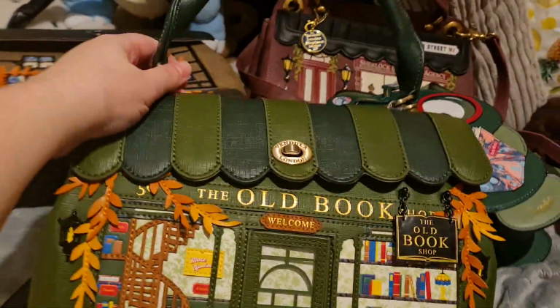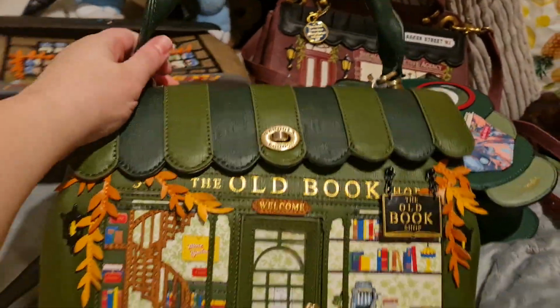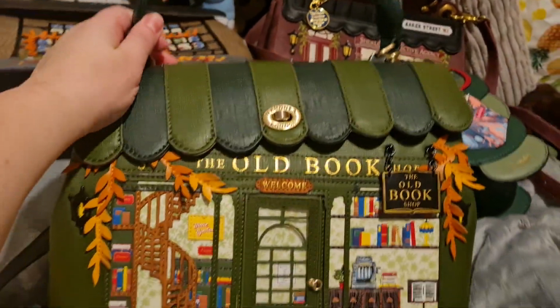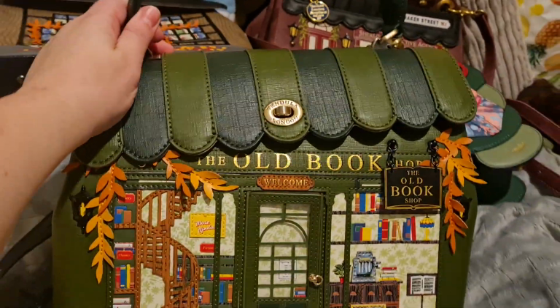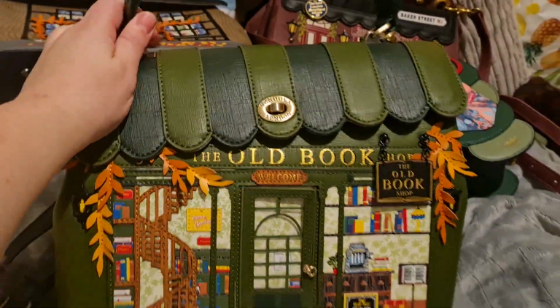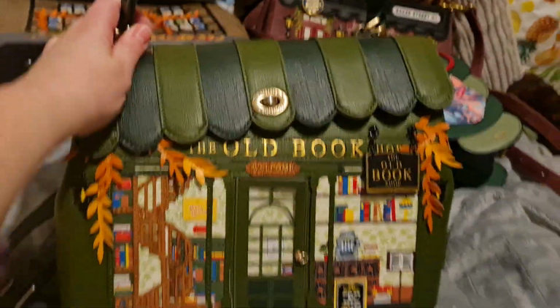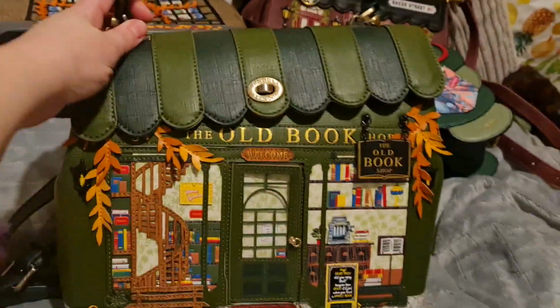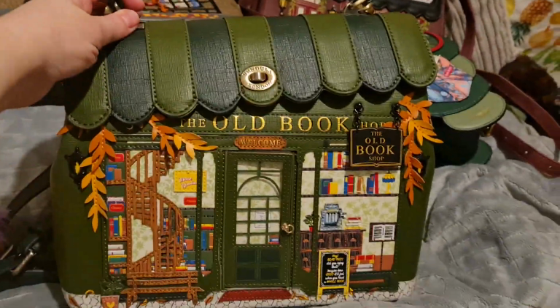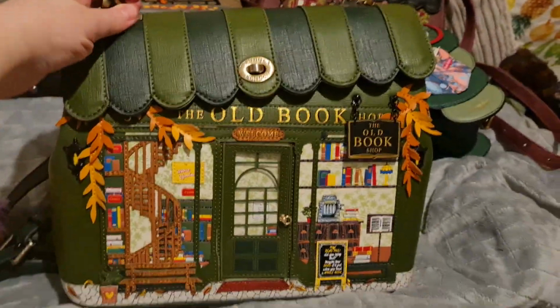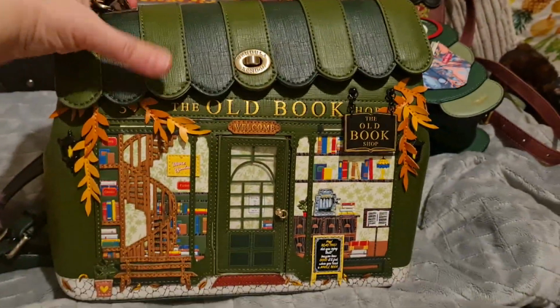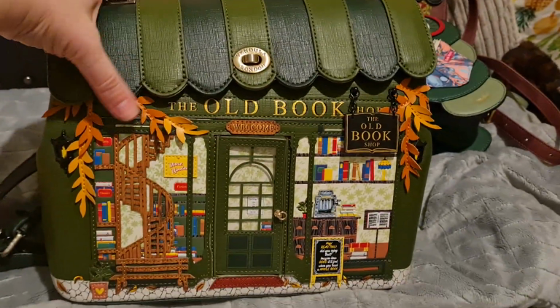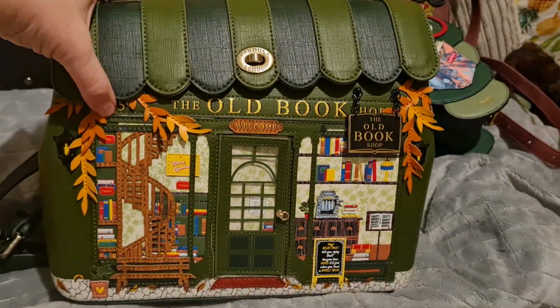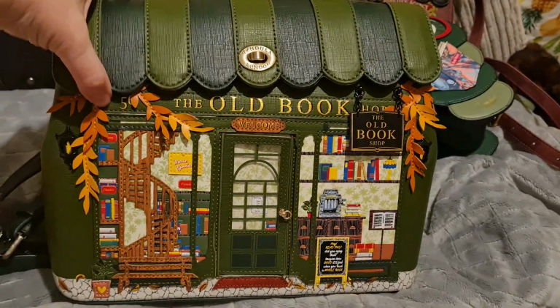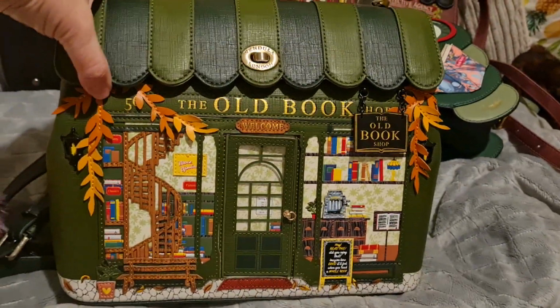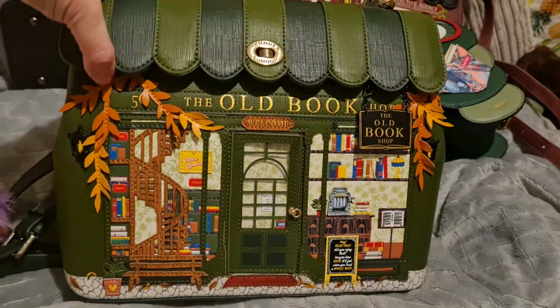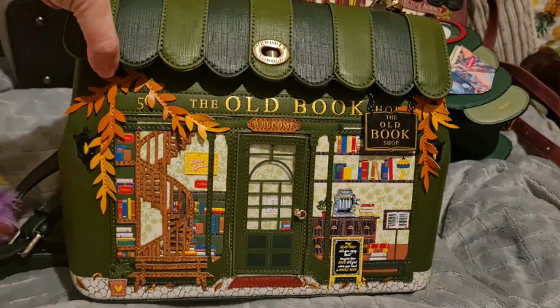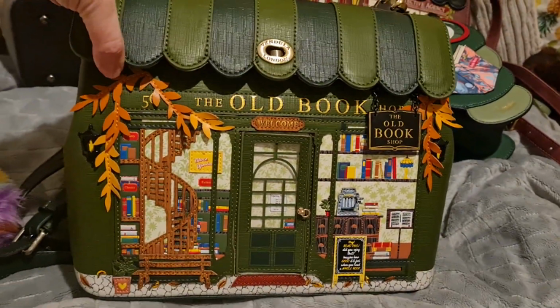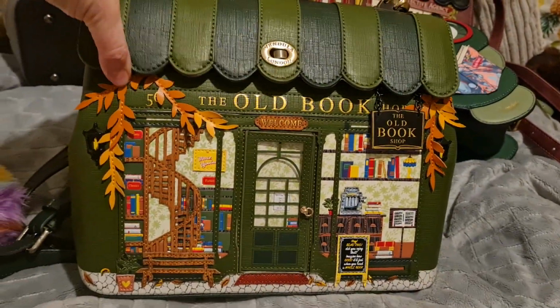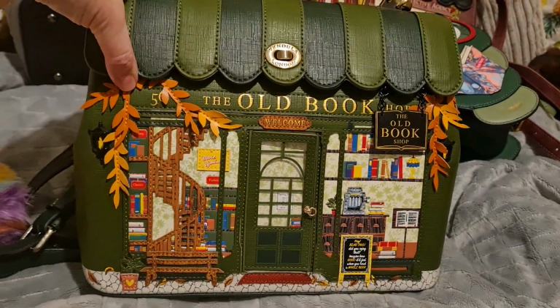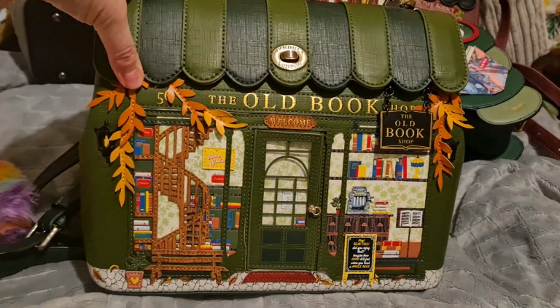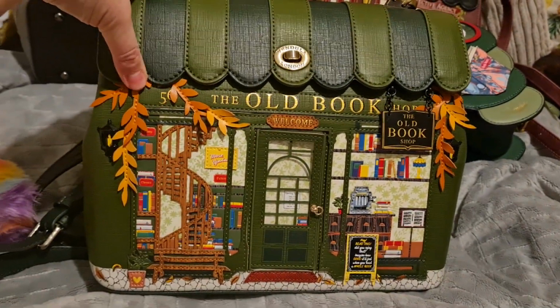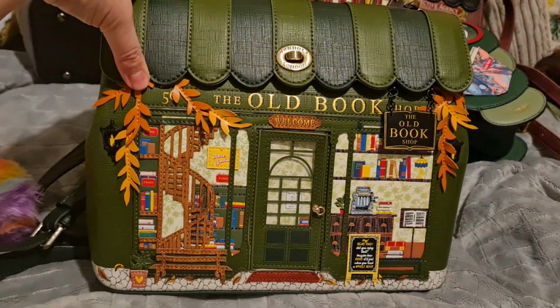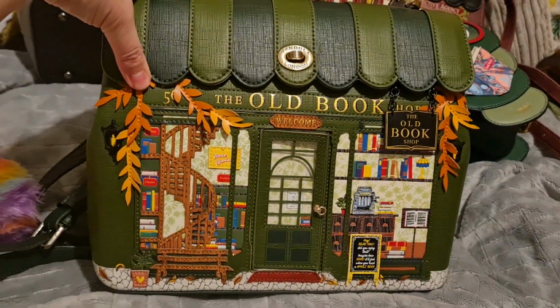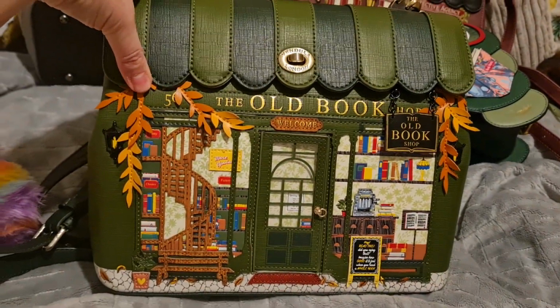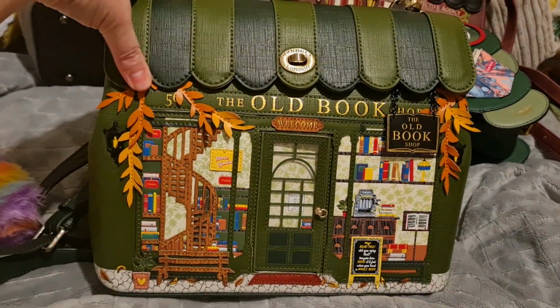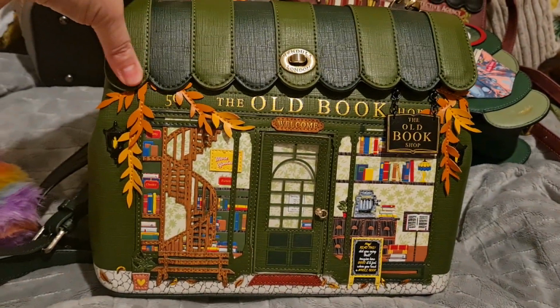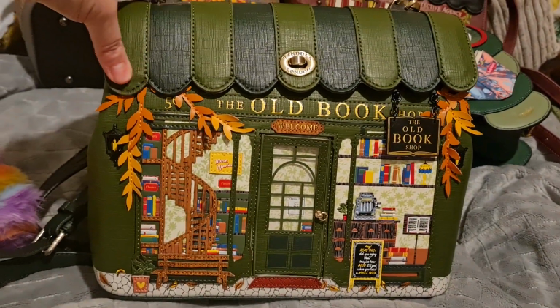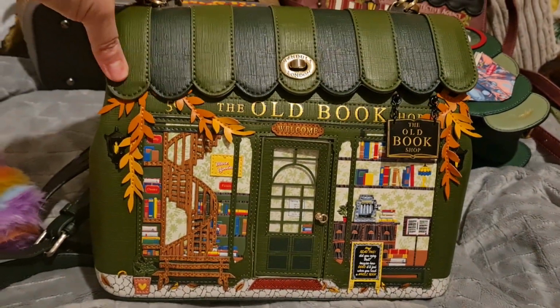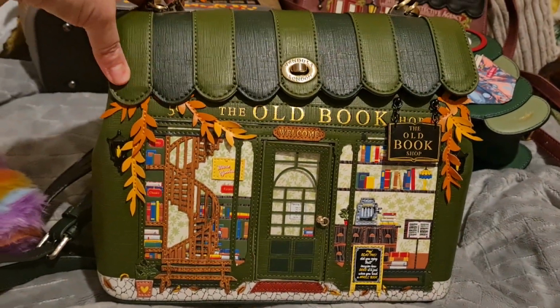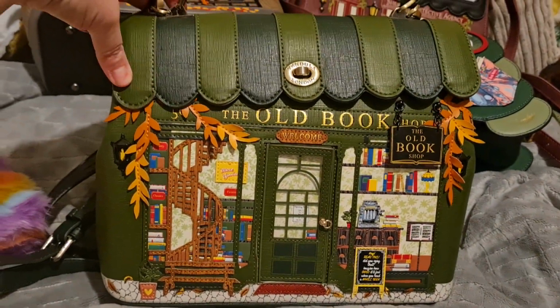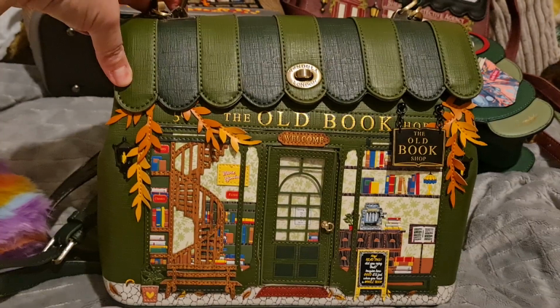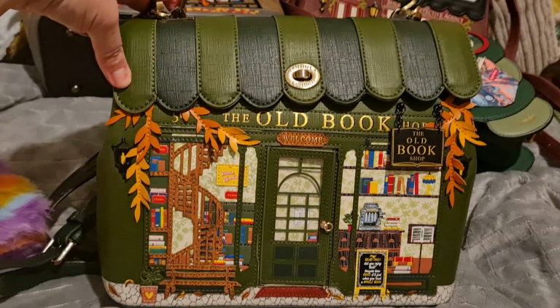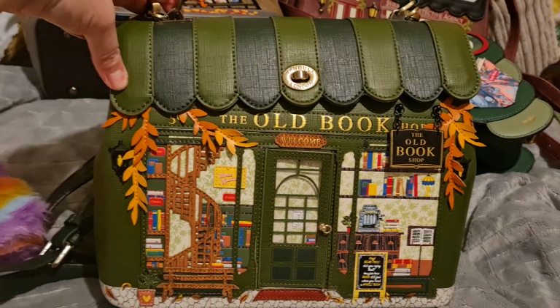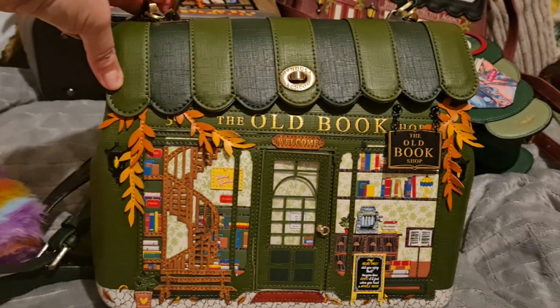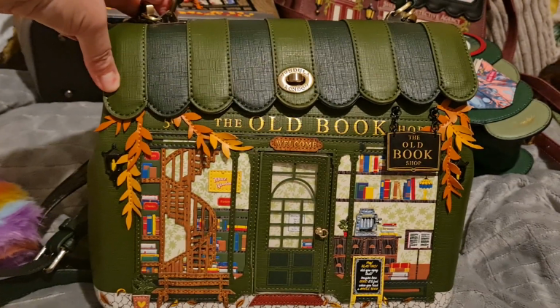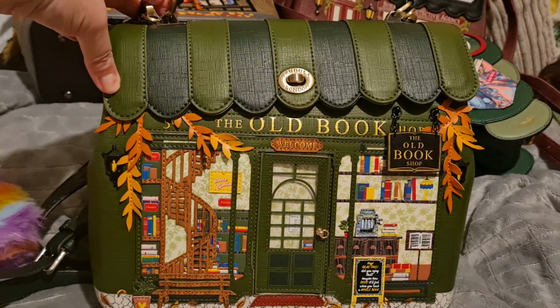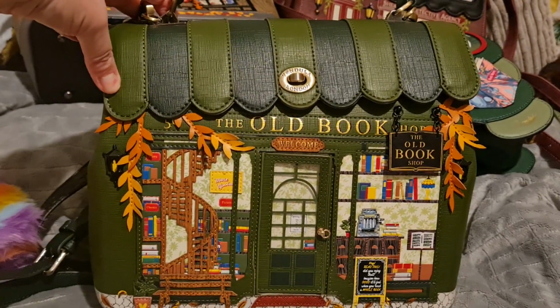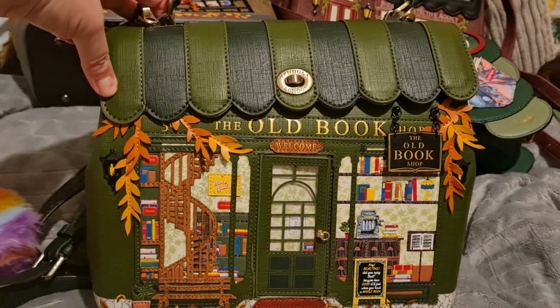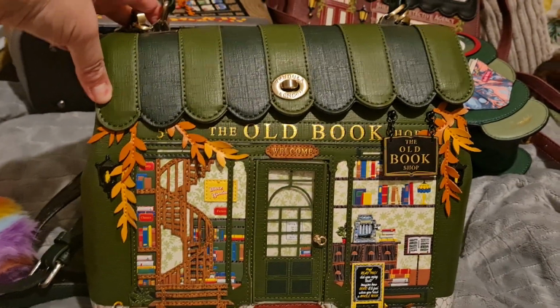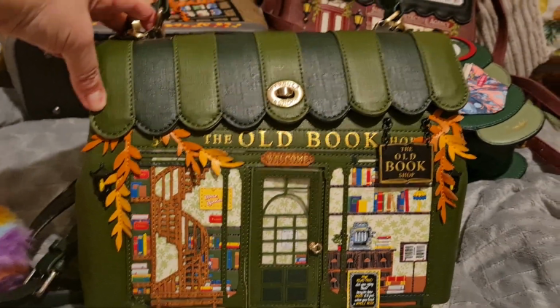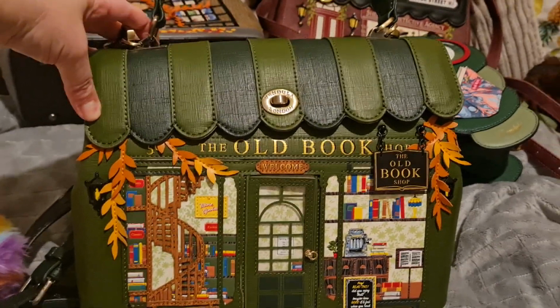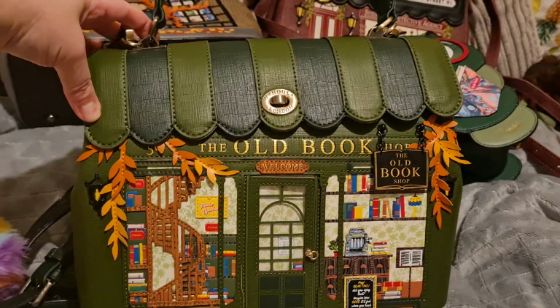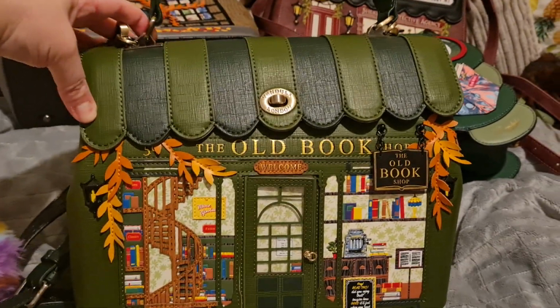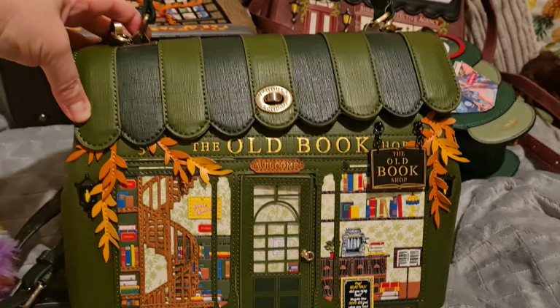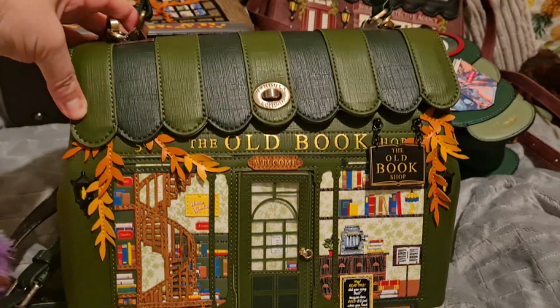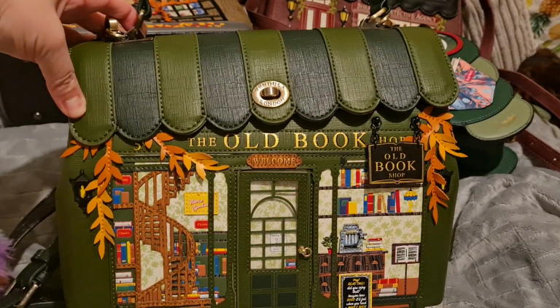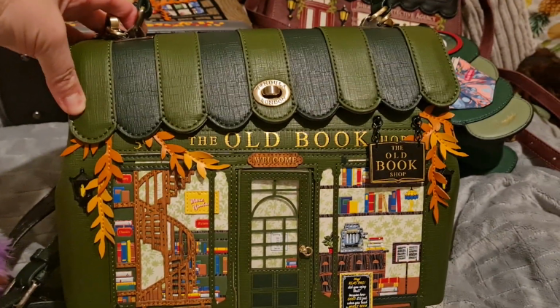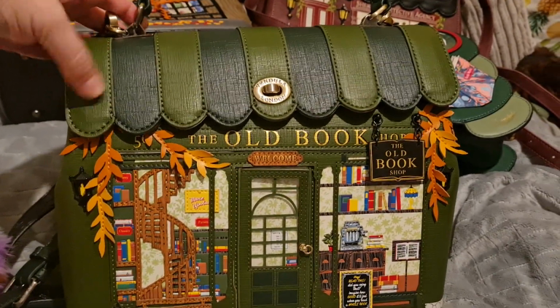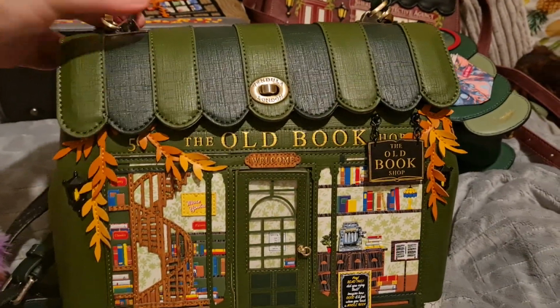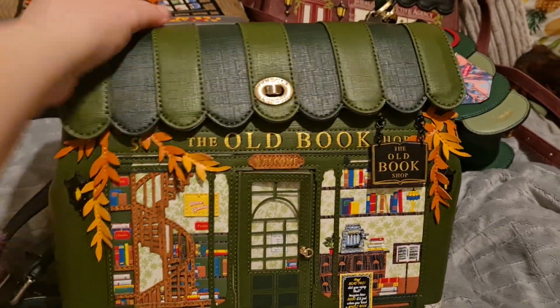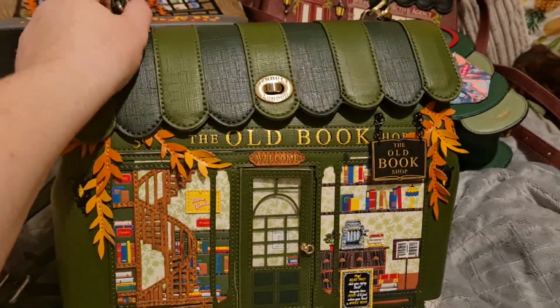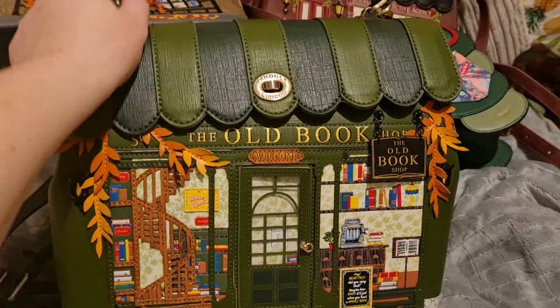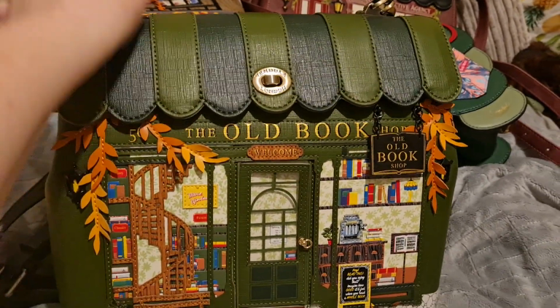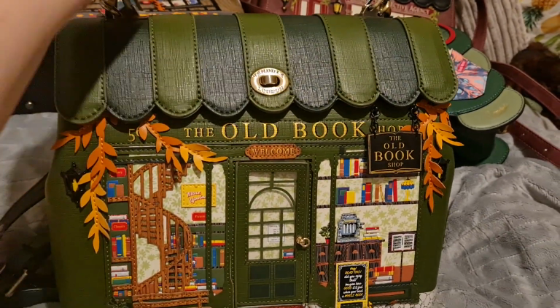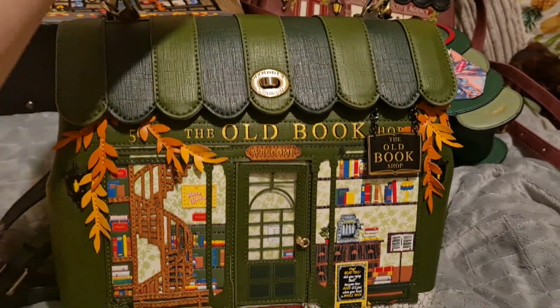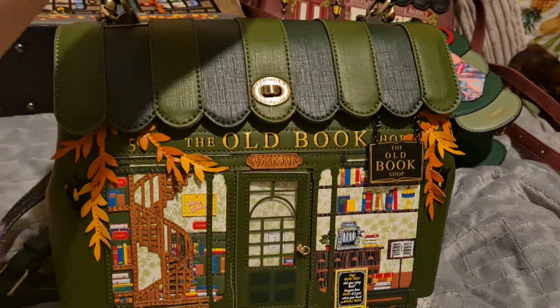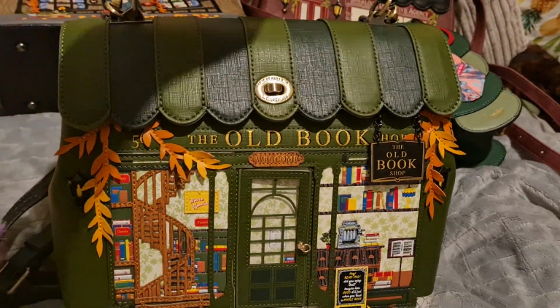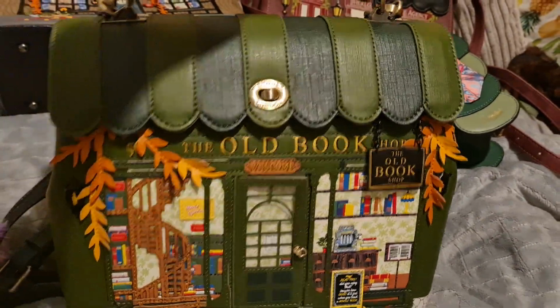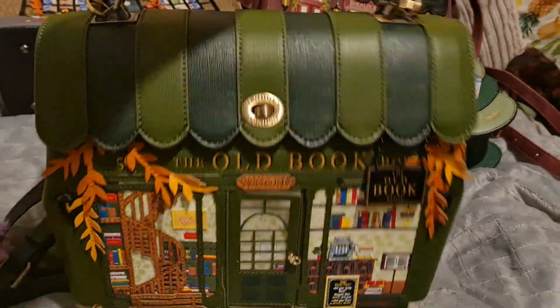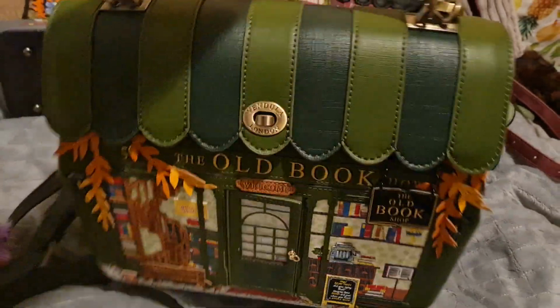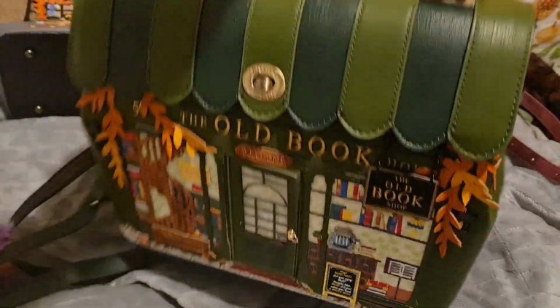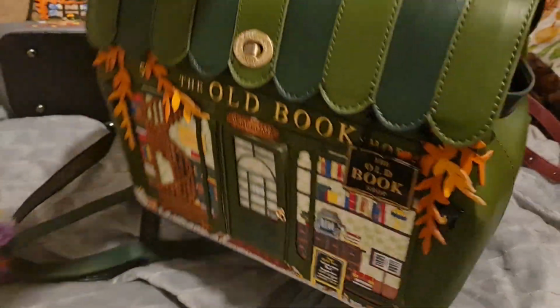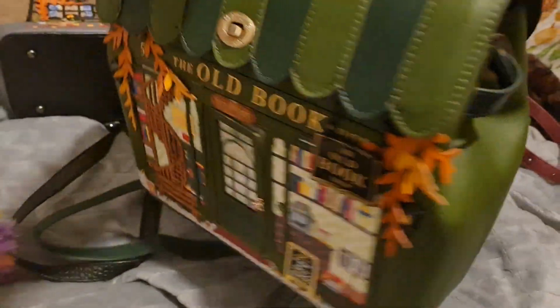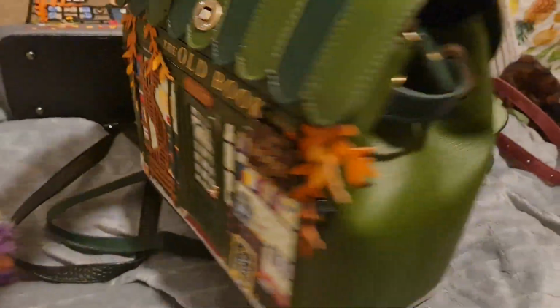I'm a big collector of Vendula bags. I absolutely love them. But I think this is my new favourite. I just can't stop staring at it. It's beautiful.